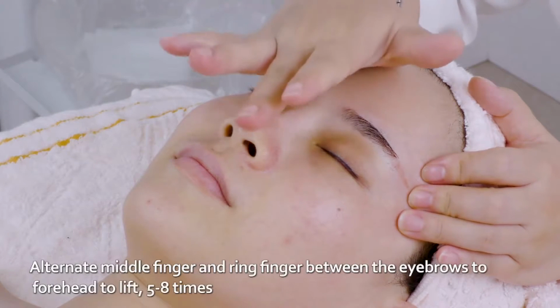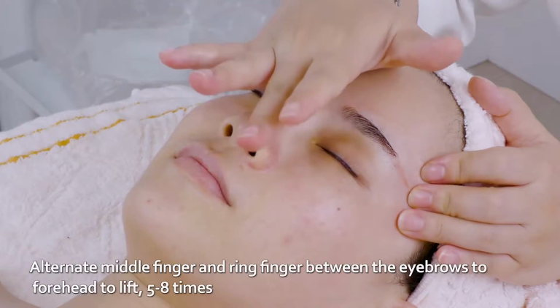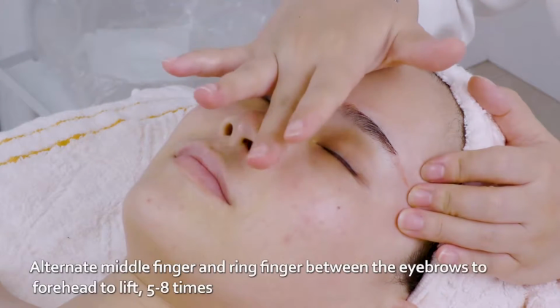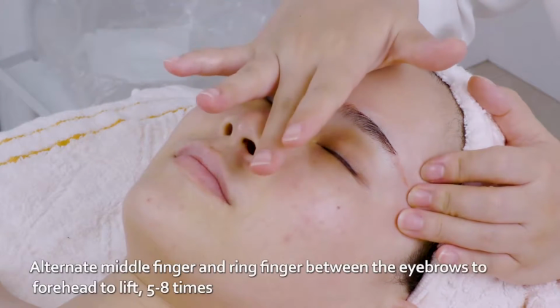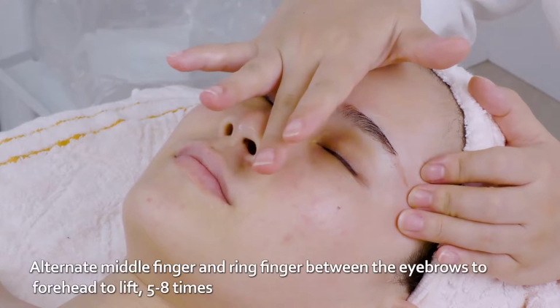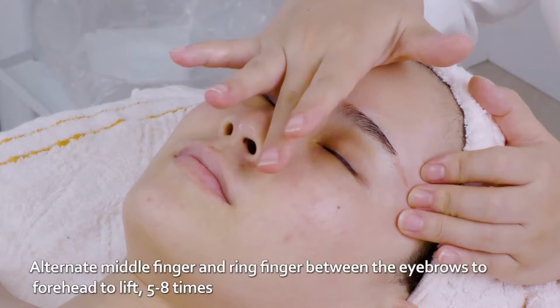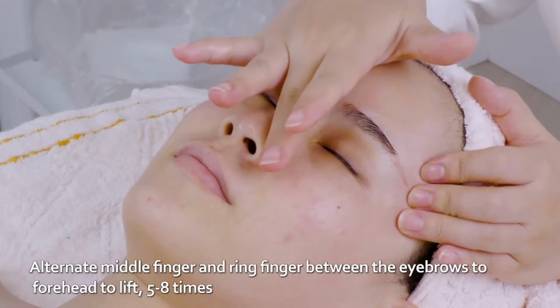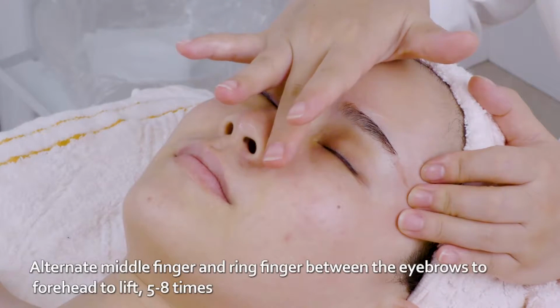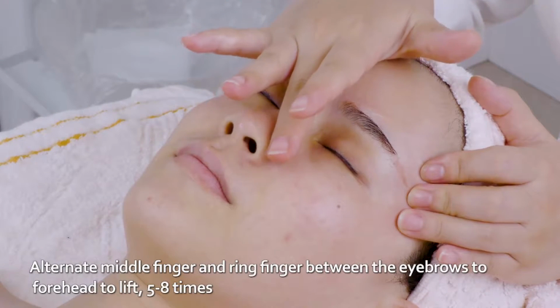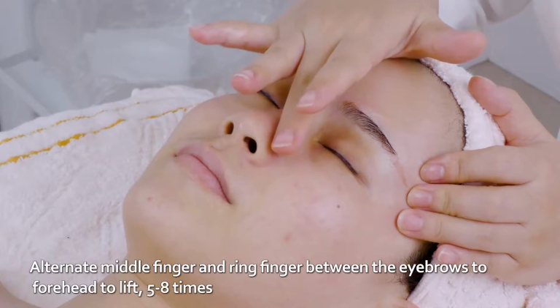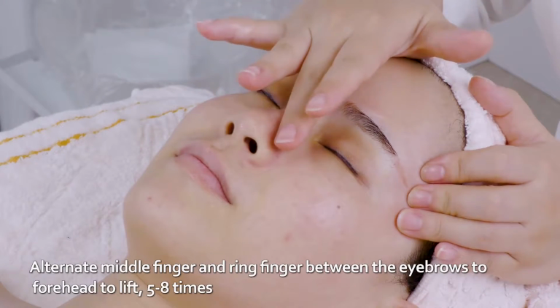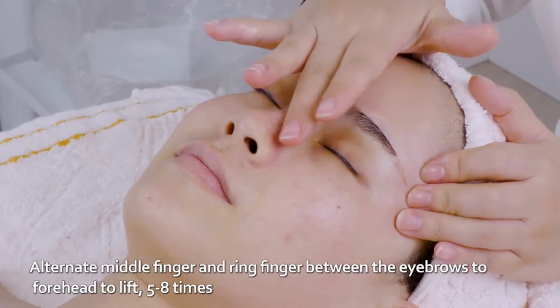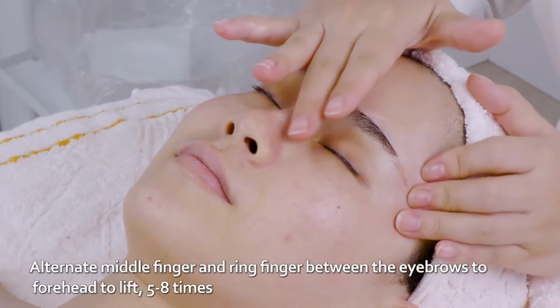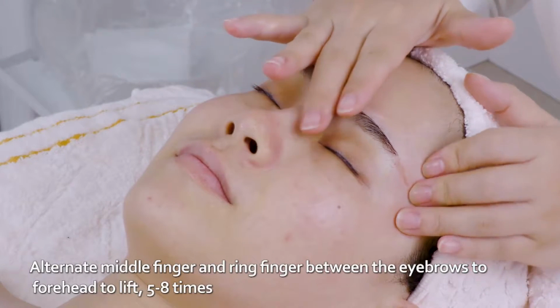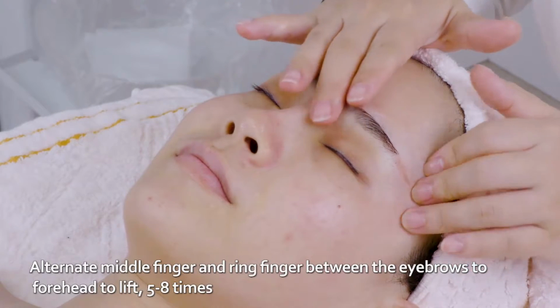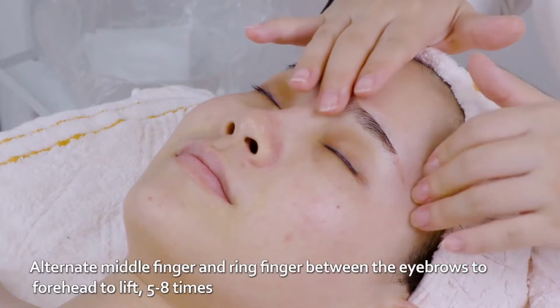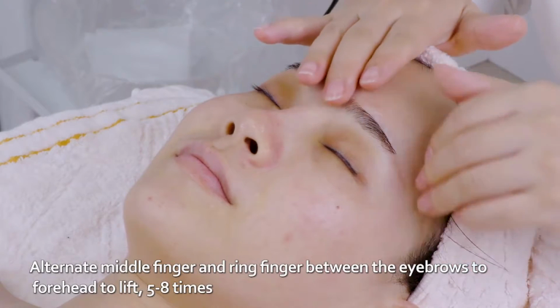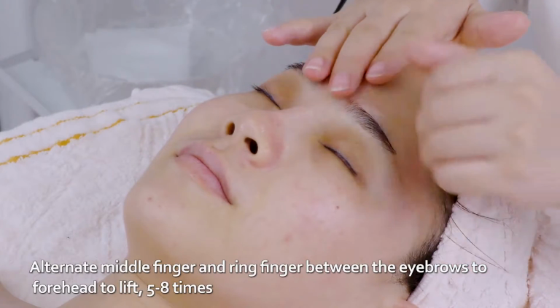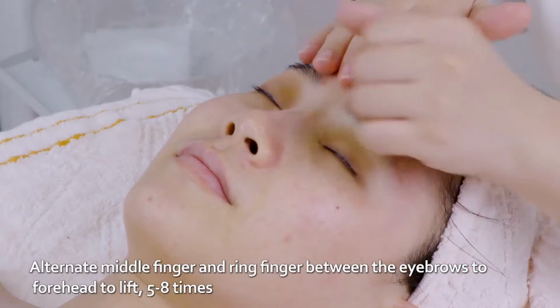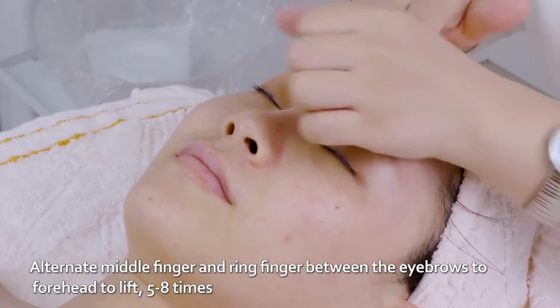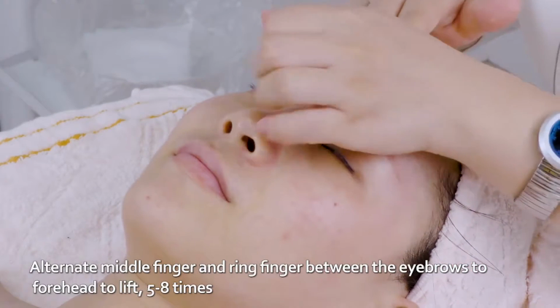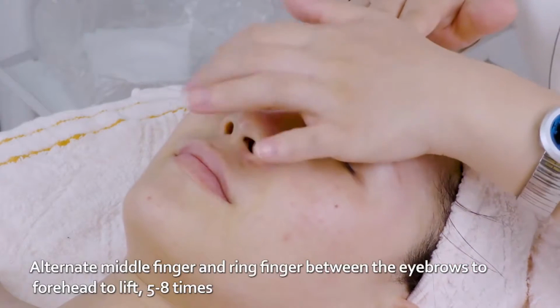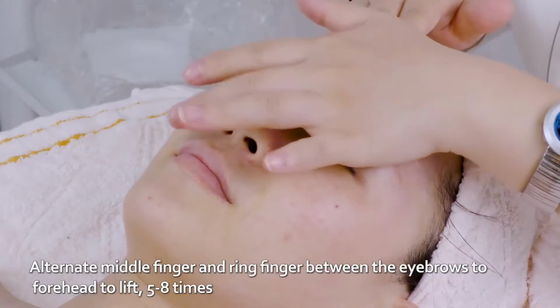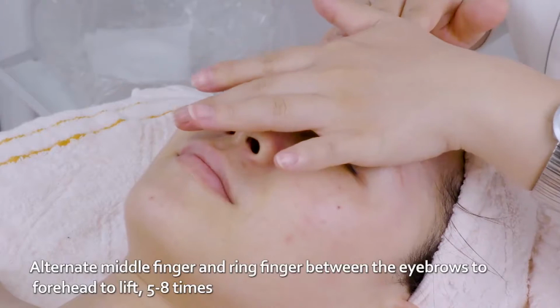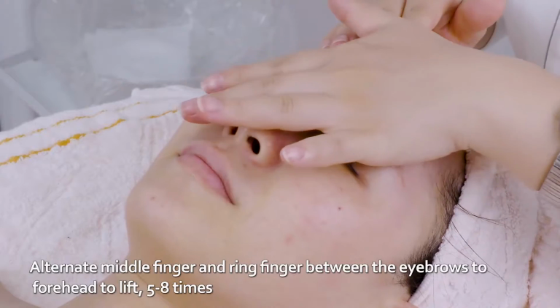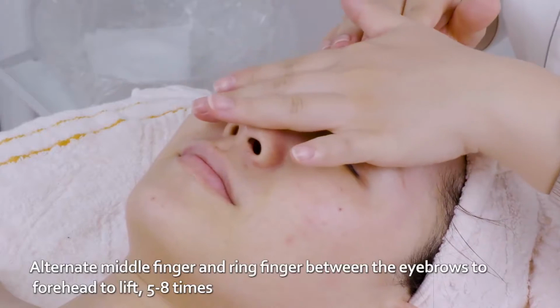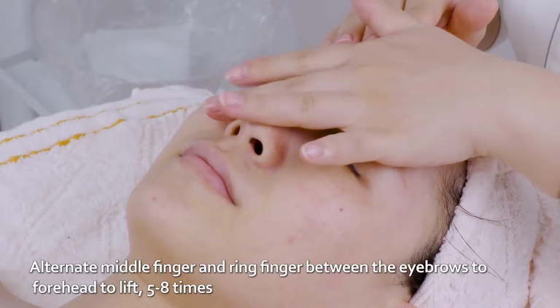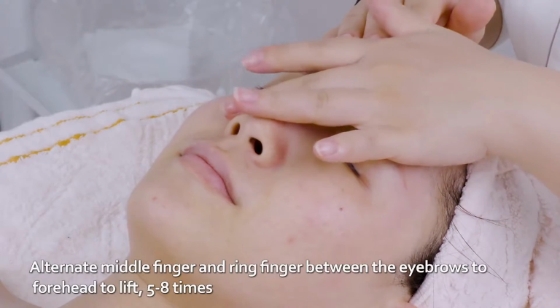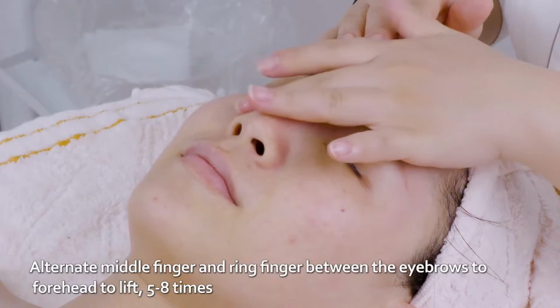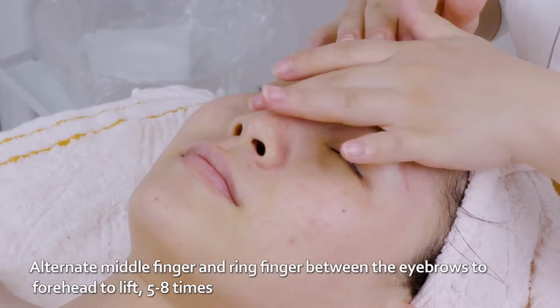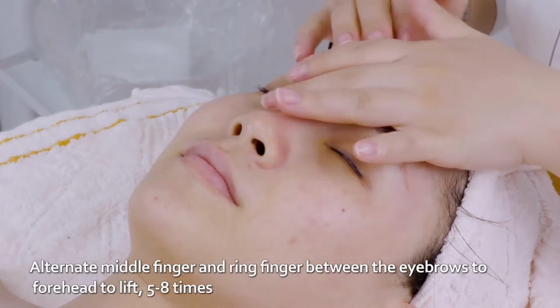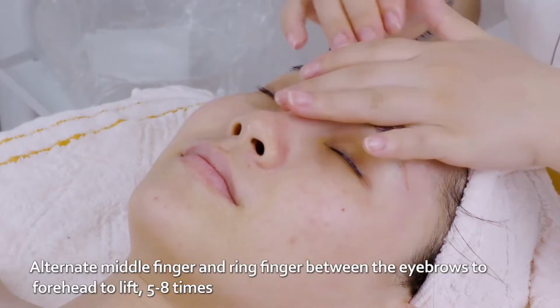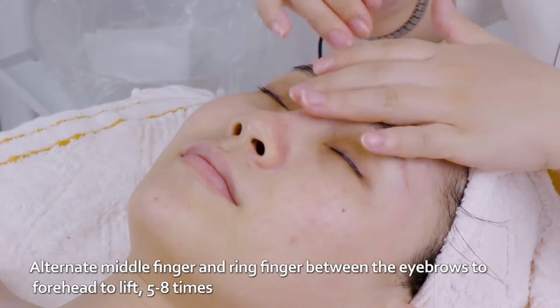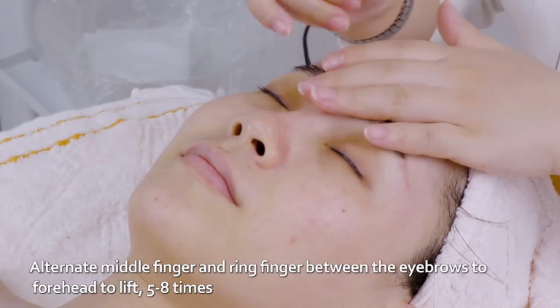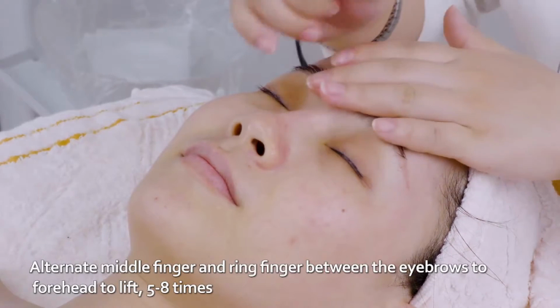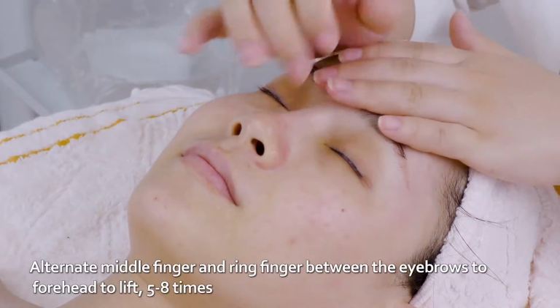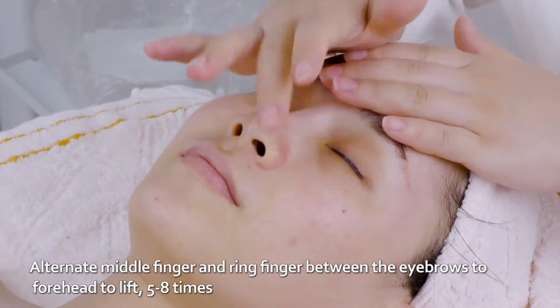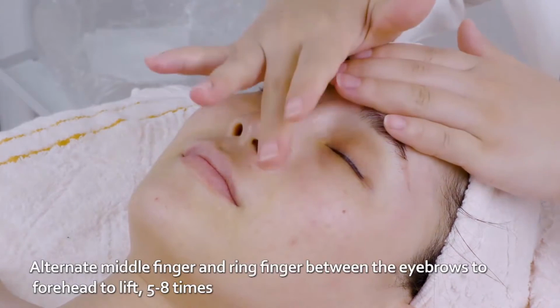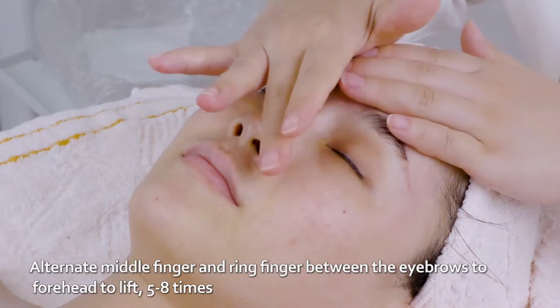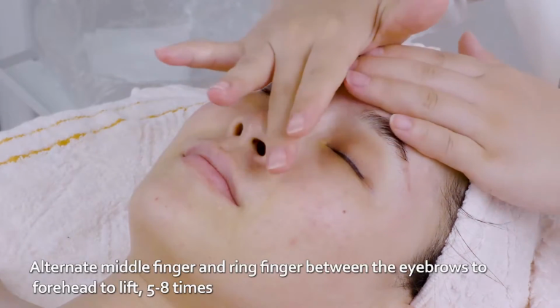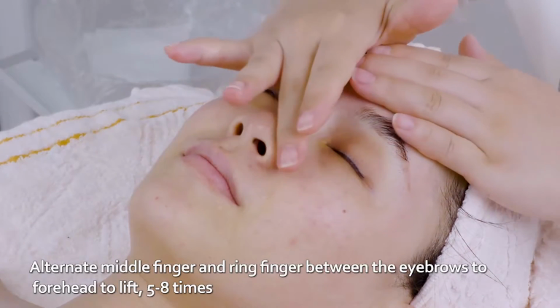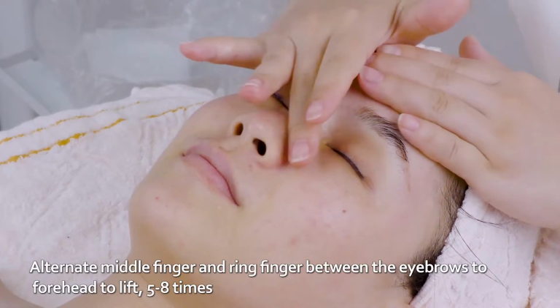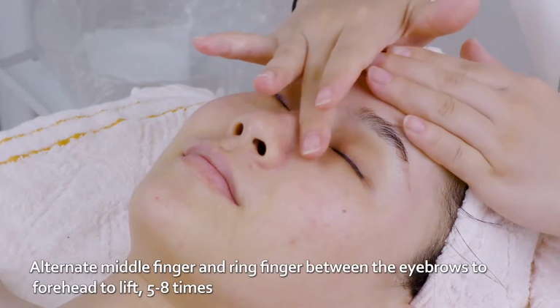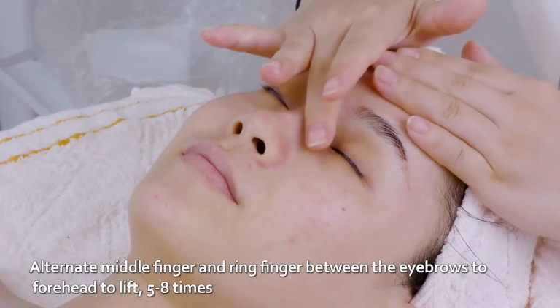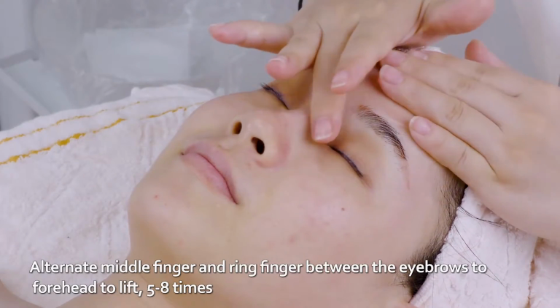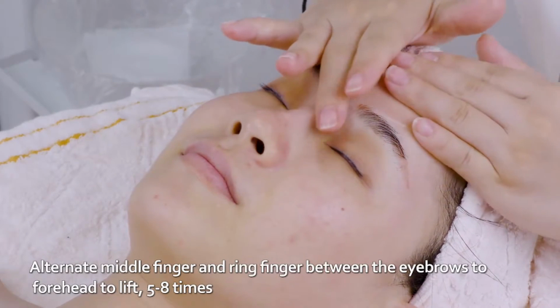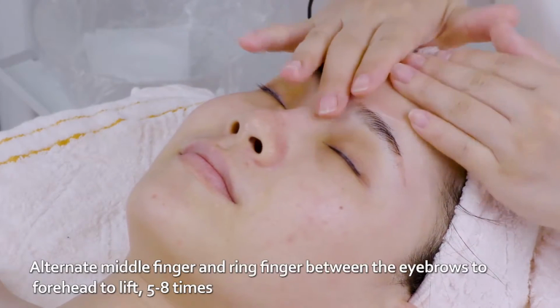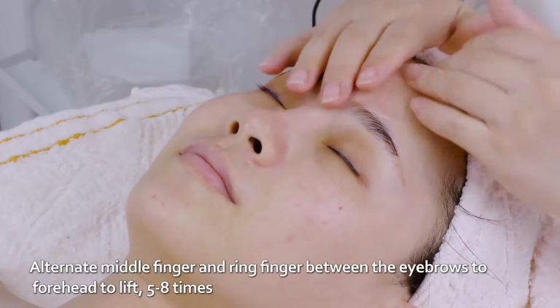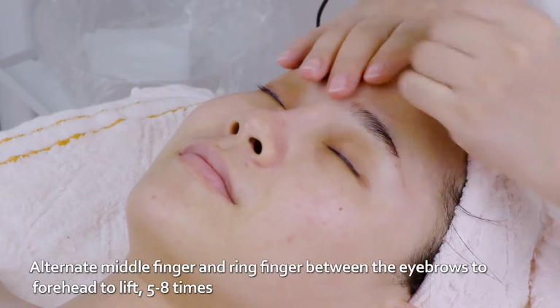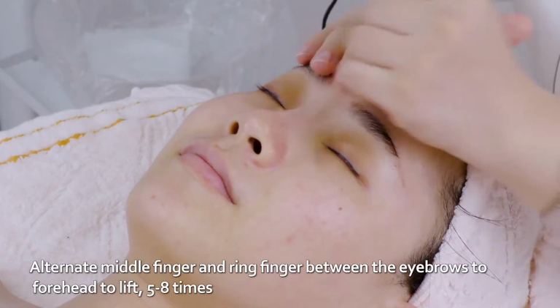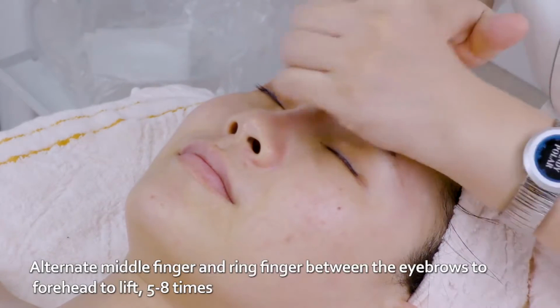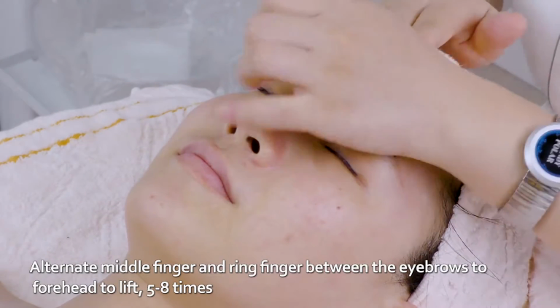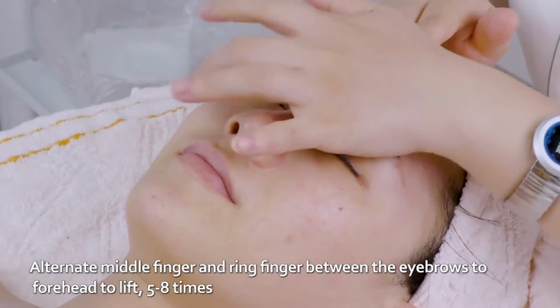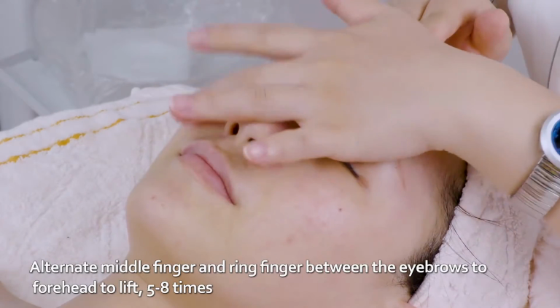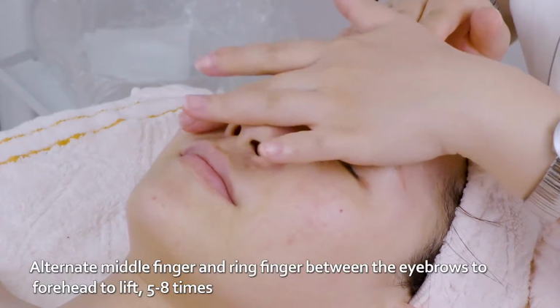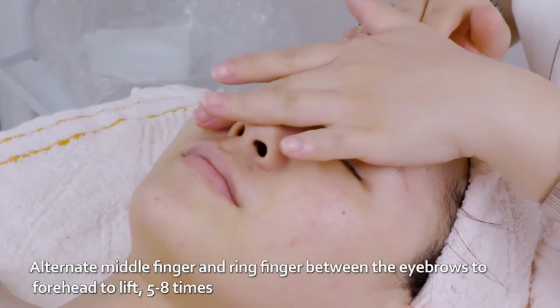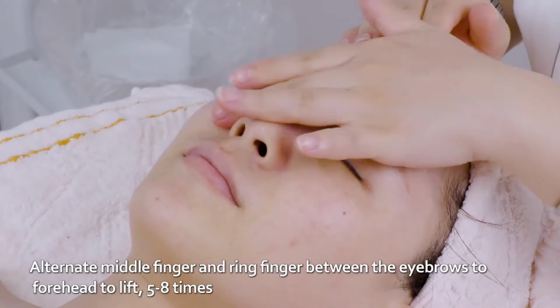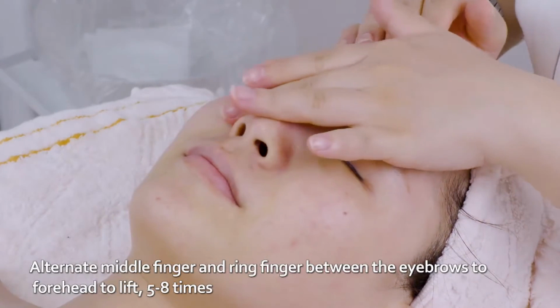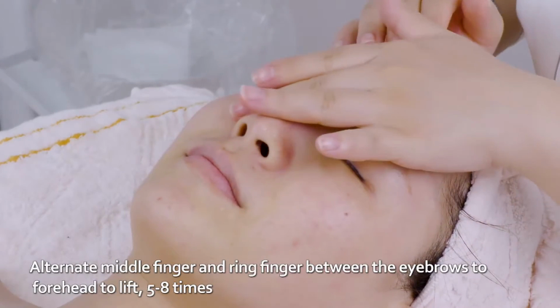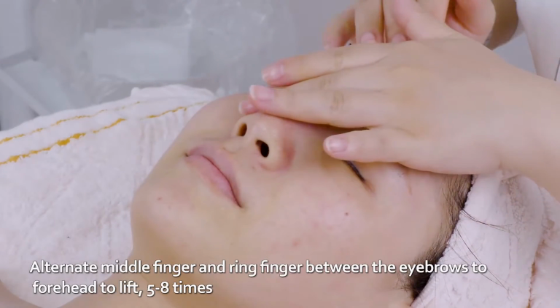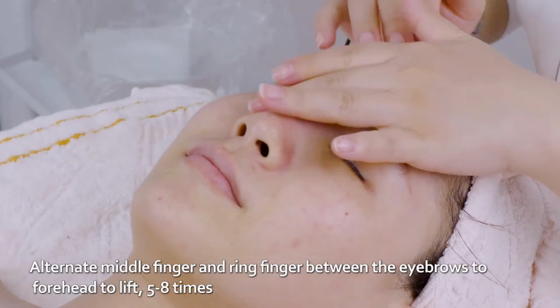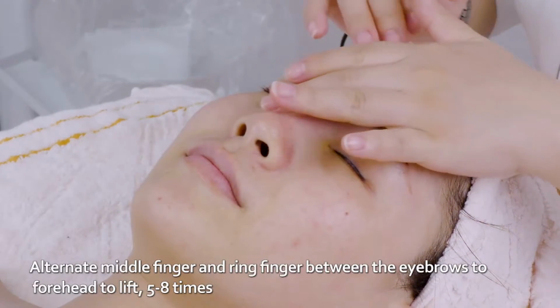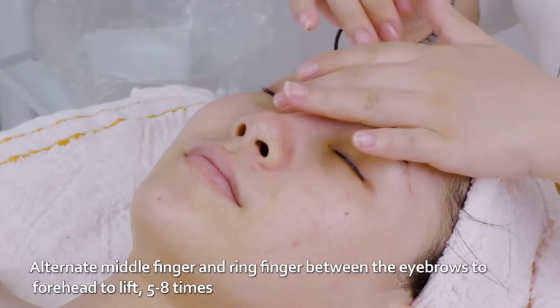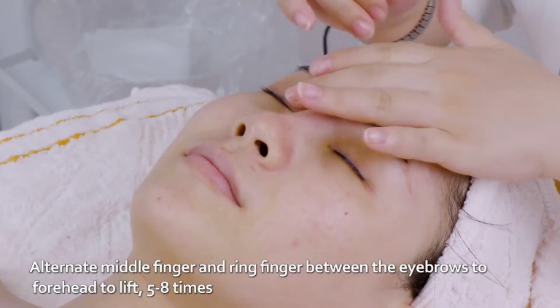Alternate middle finger and ring finger between the eyebrows to forehead to left, five to eight times.